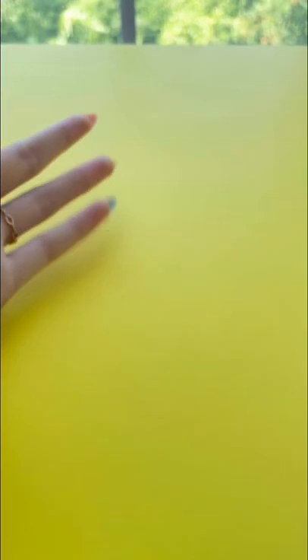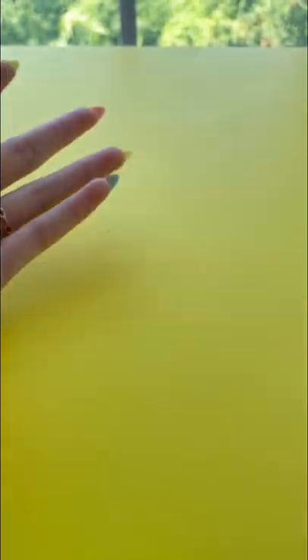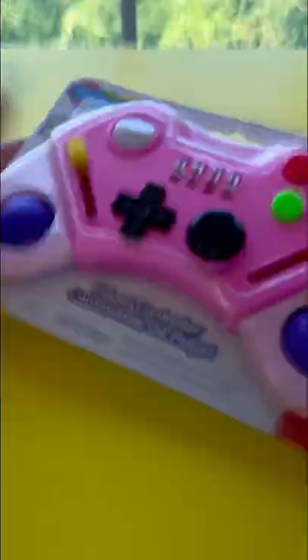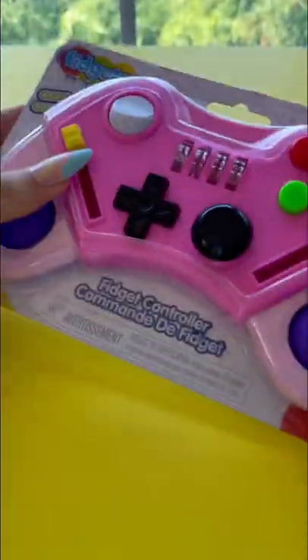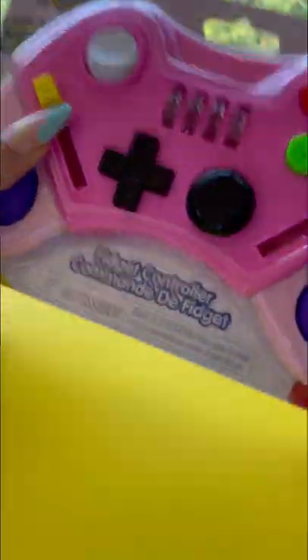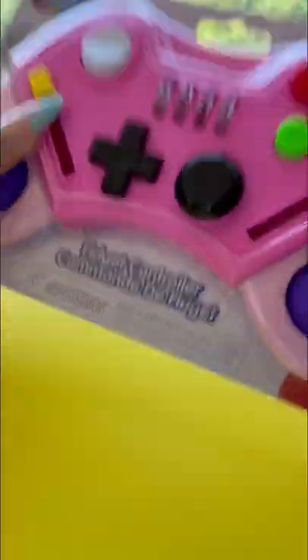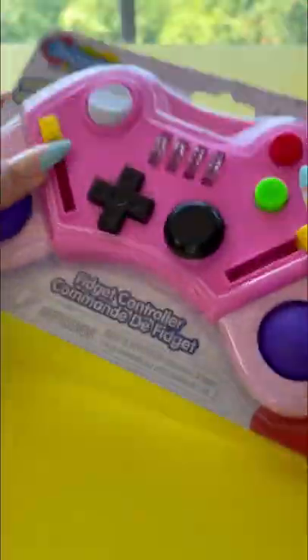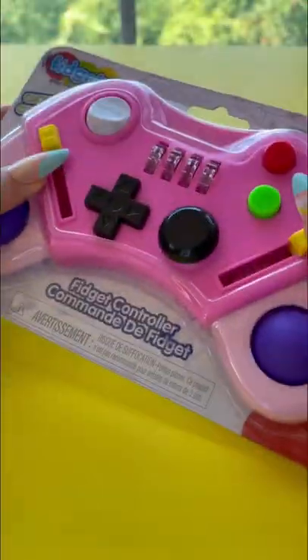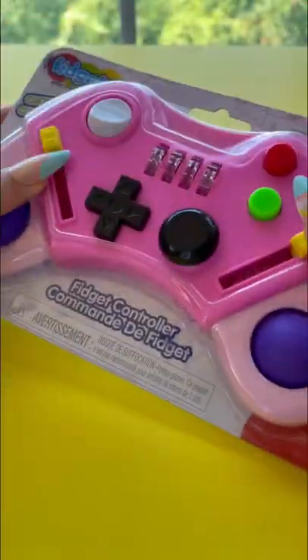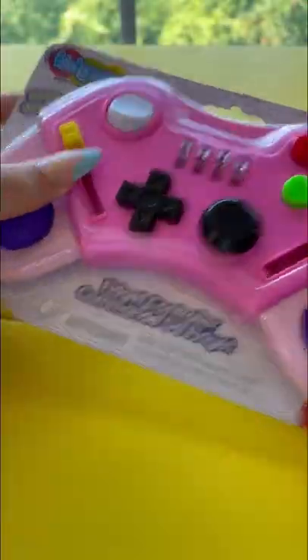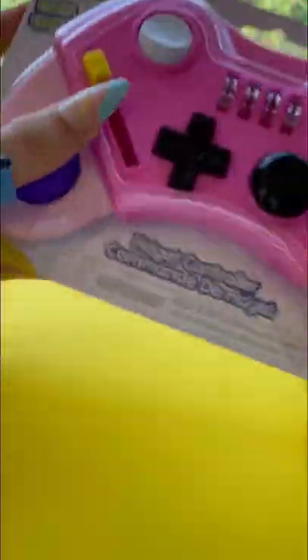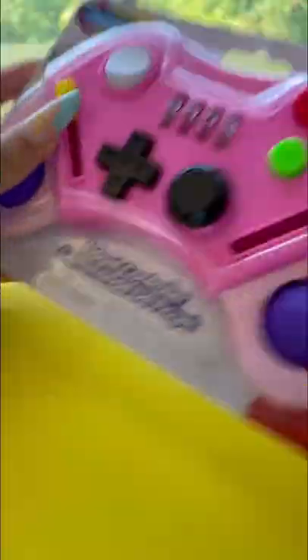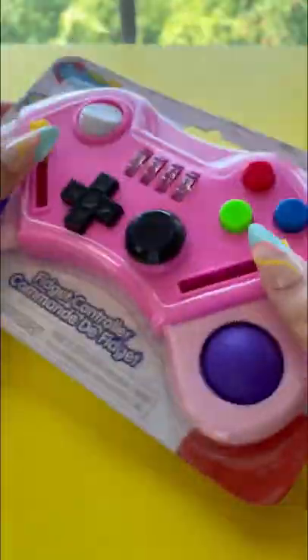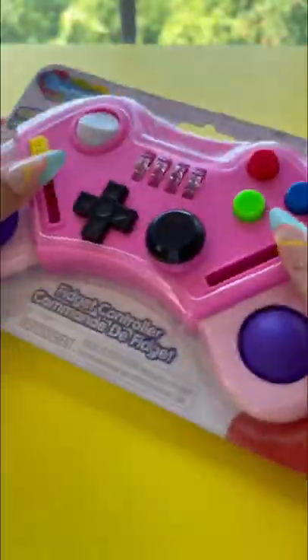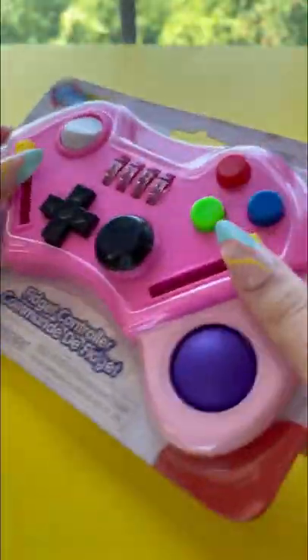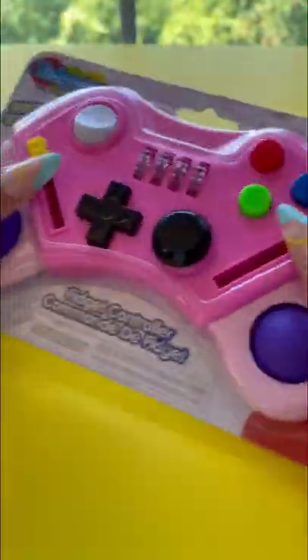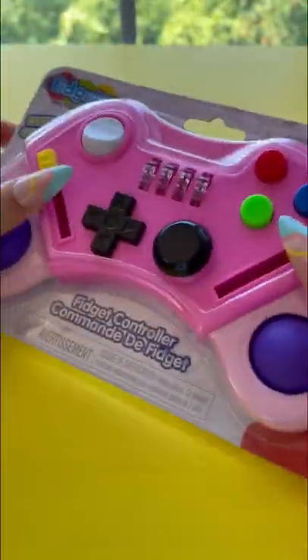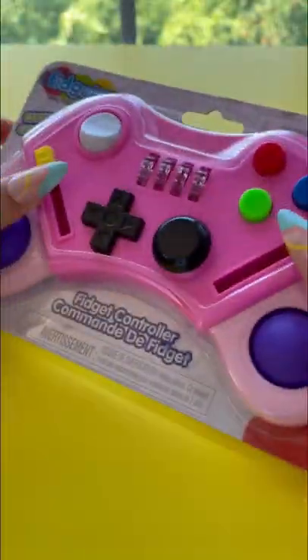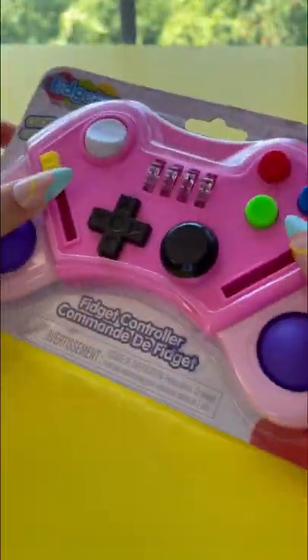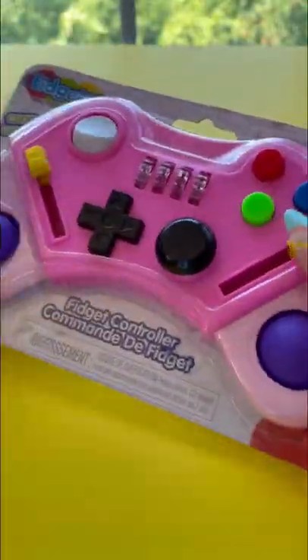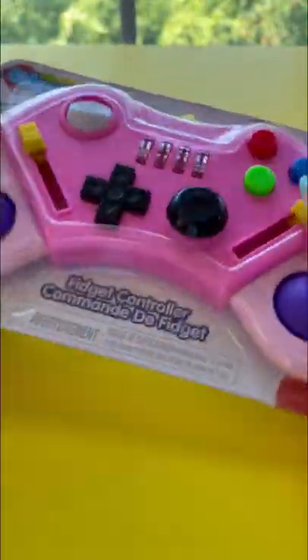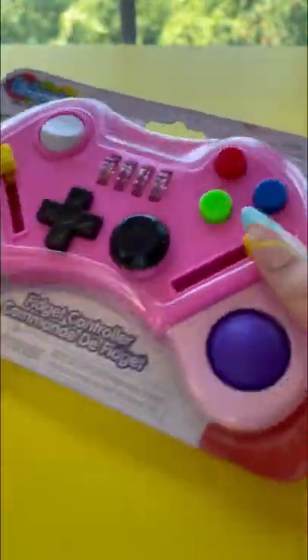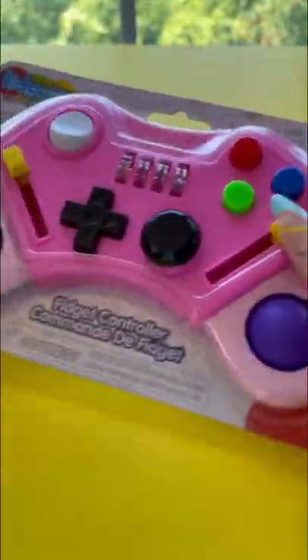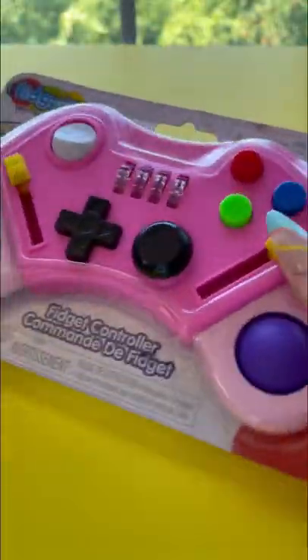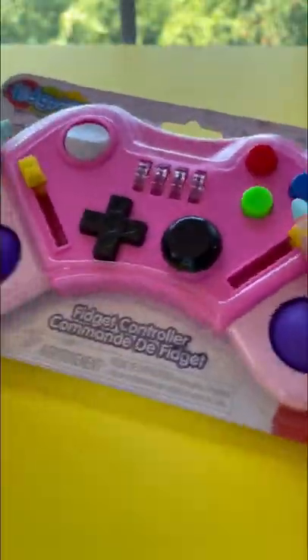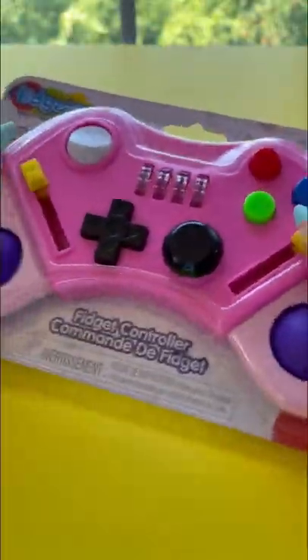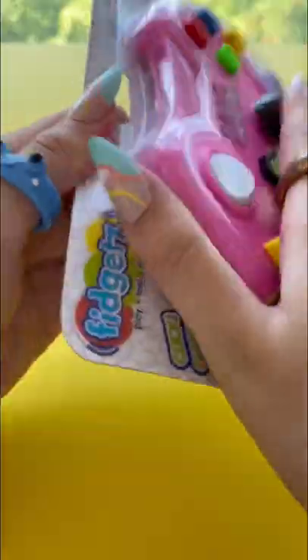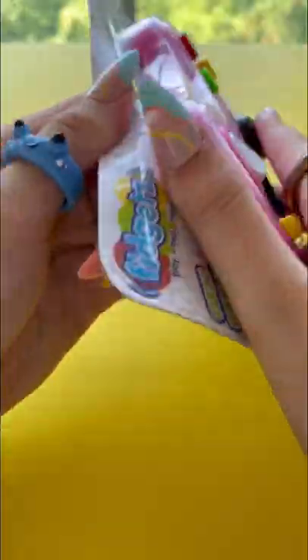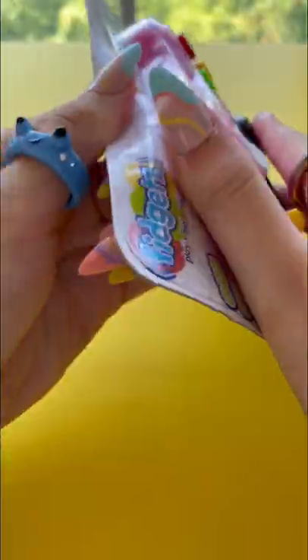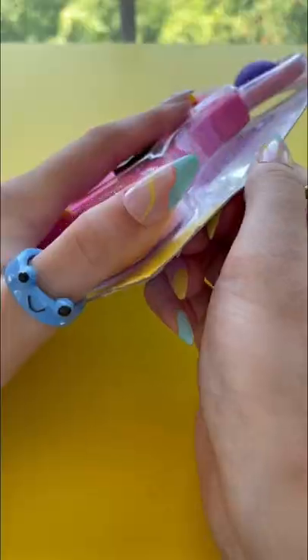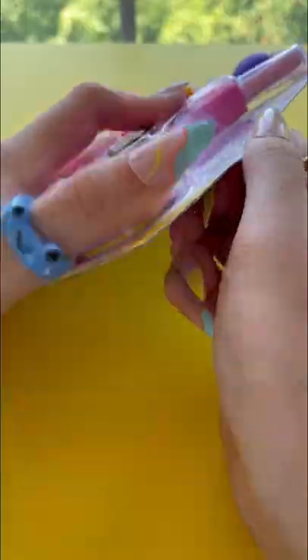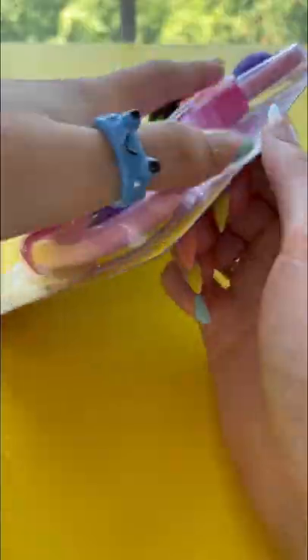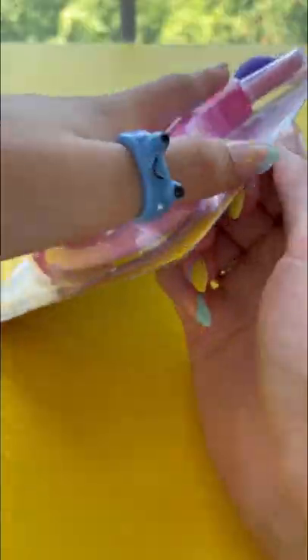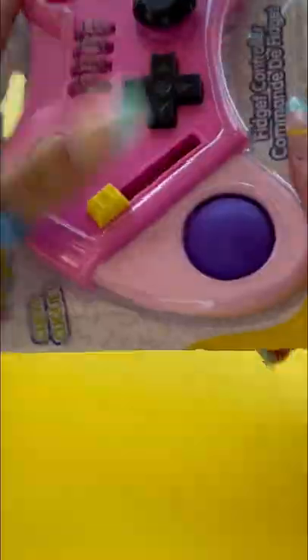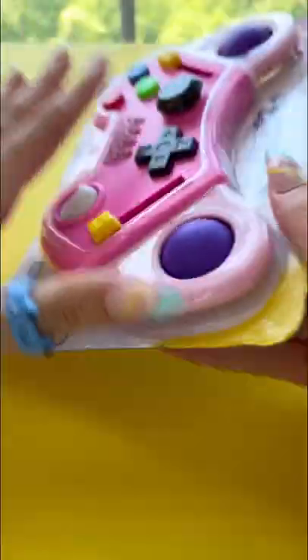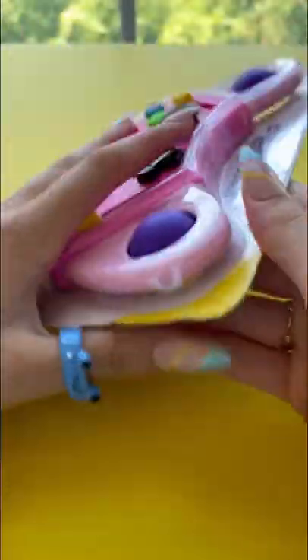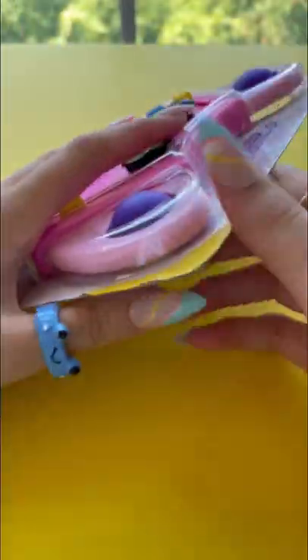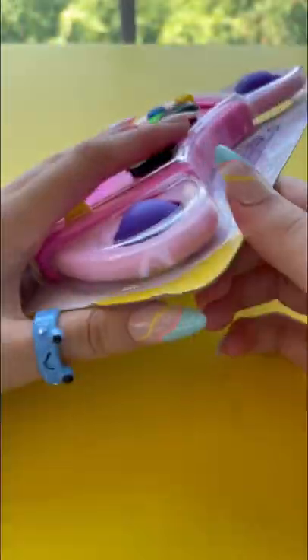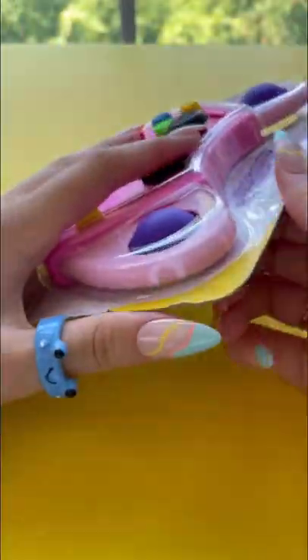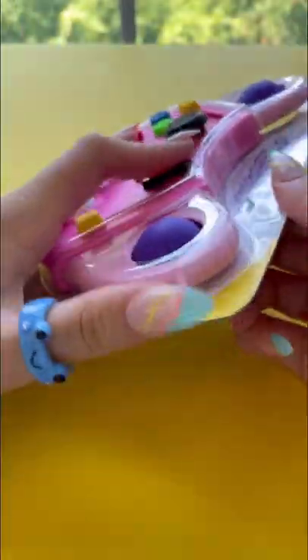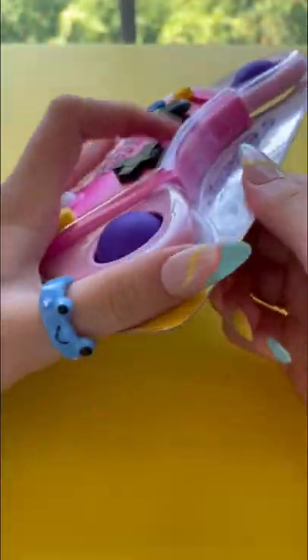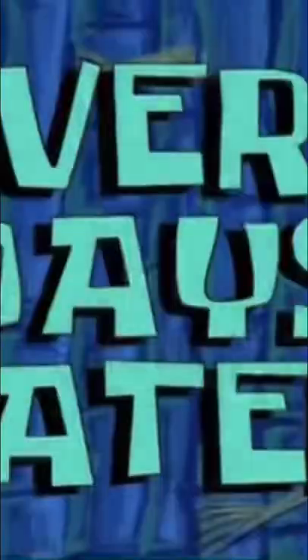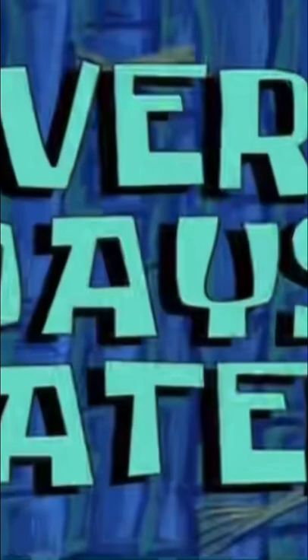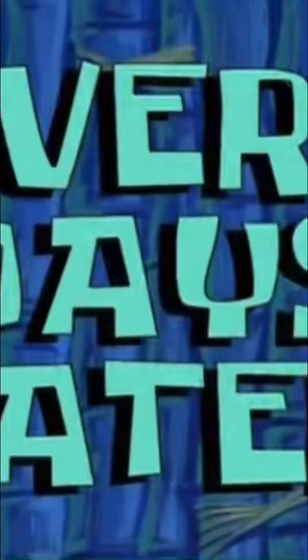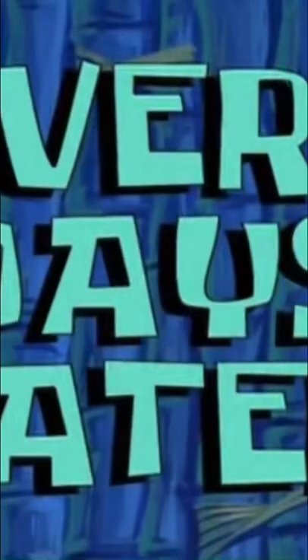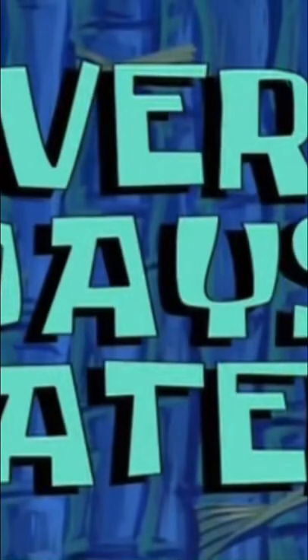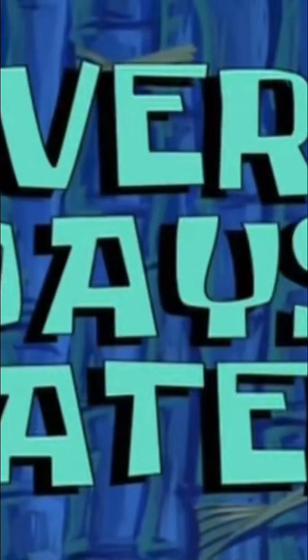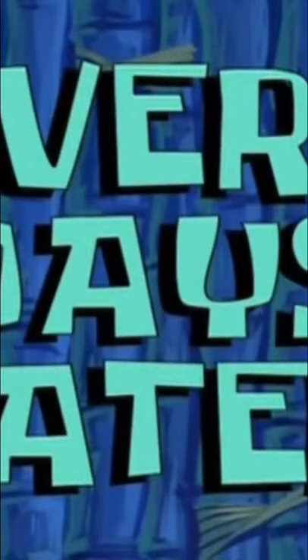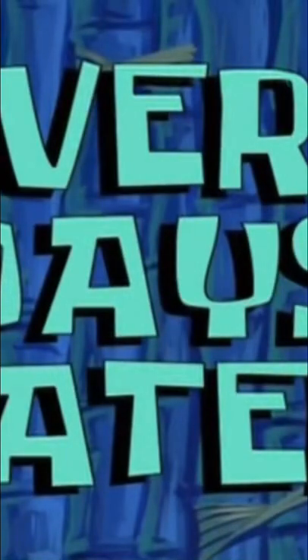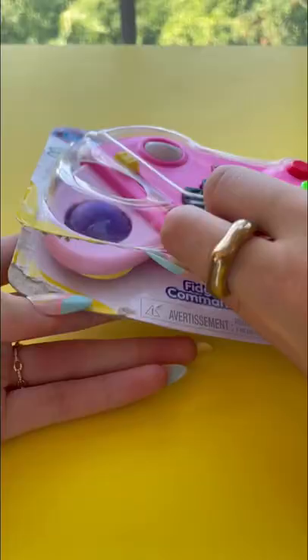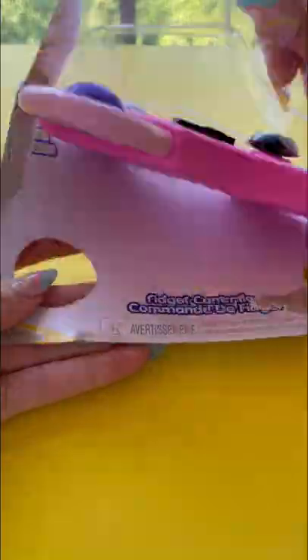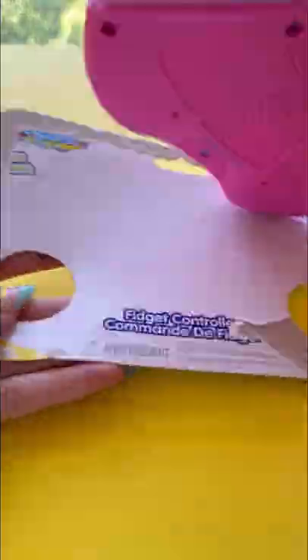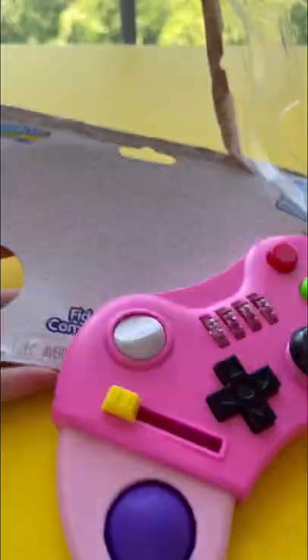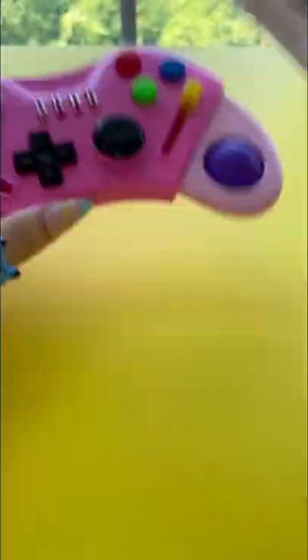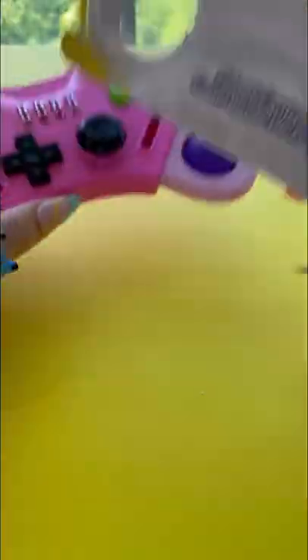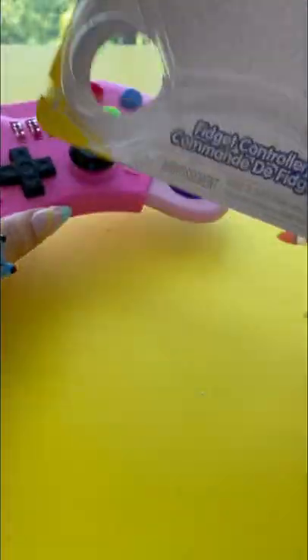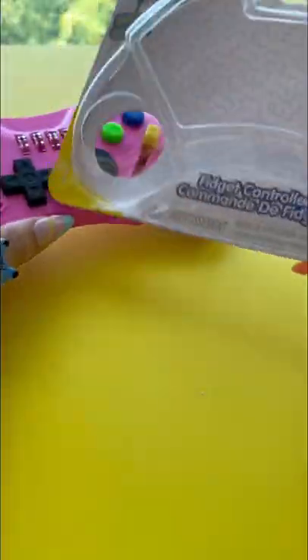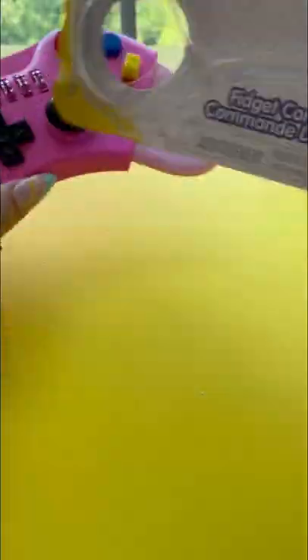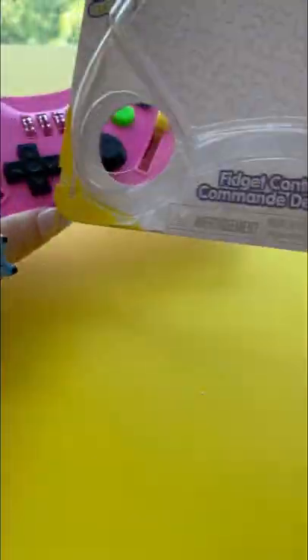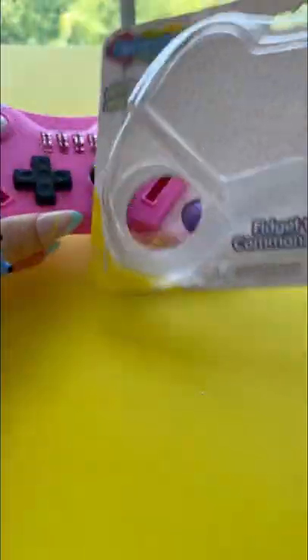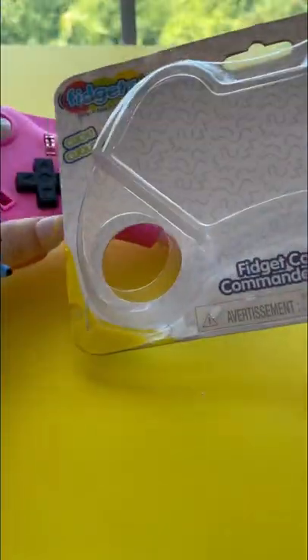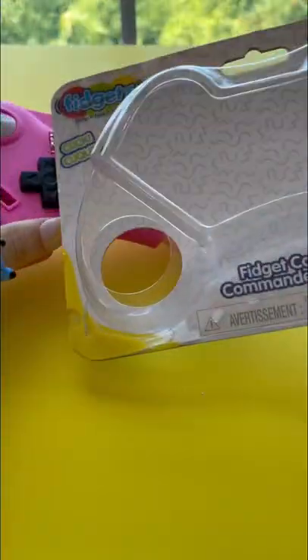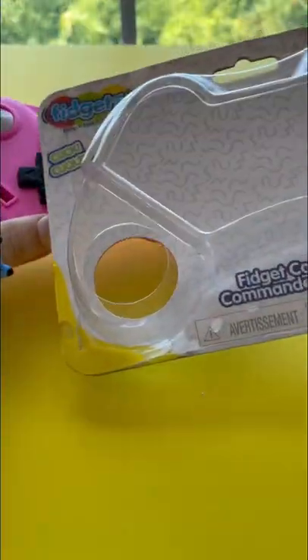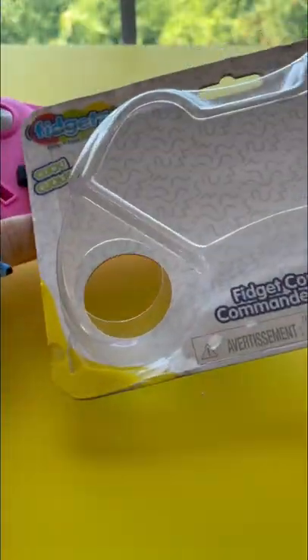Today, I'll be listing out this fidget ASMR controller. Let's open it up. I have no idea how to open this. Opening it up definitely was not satisfying.